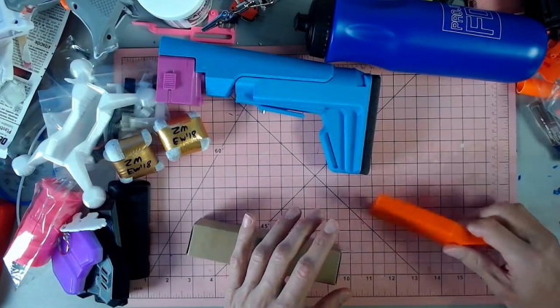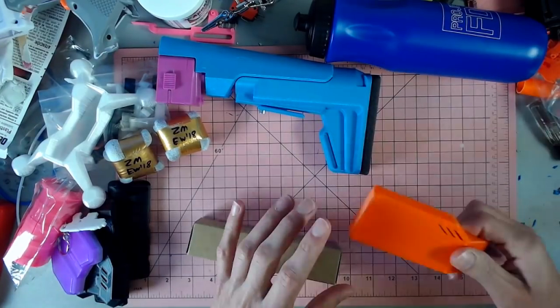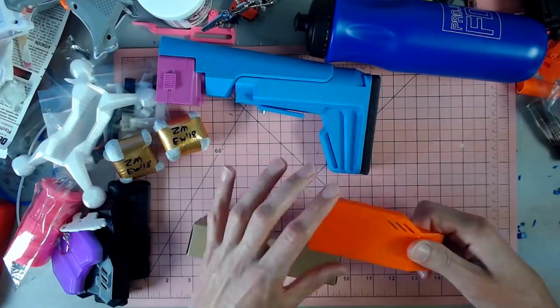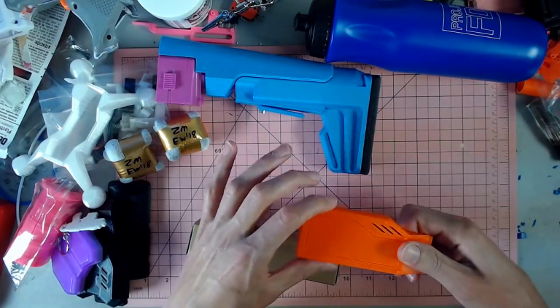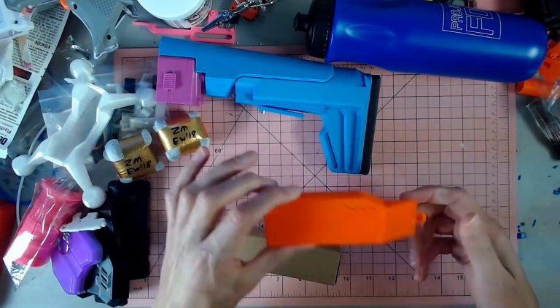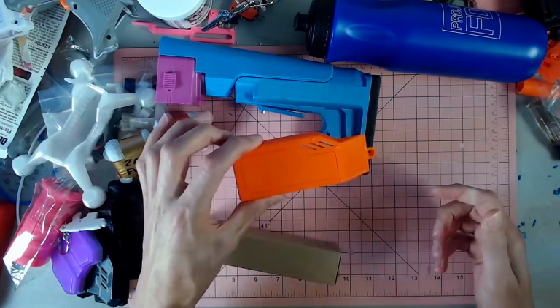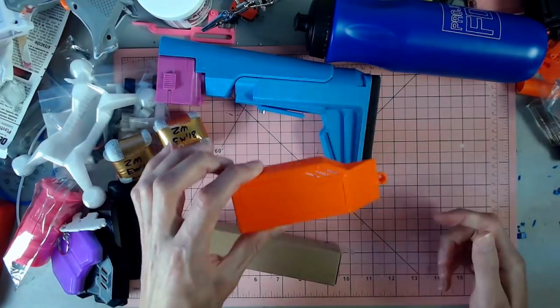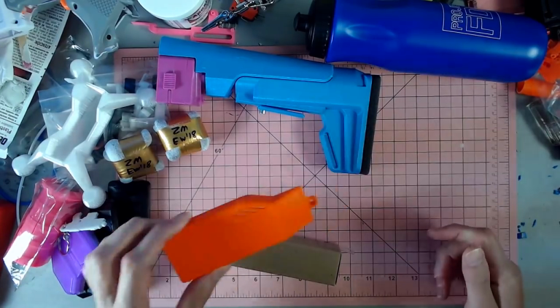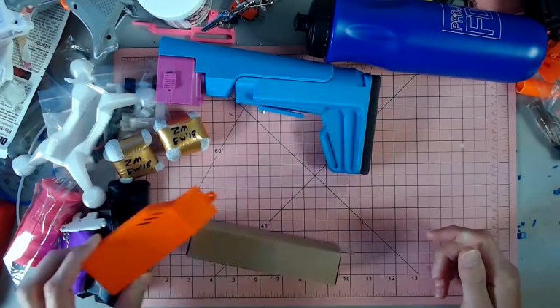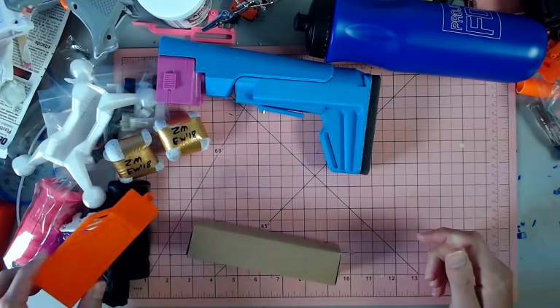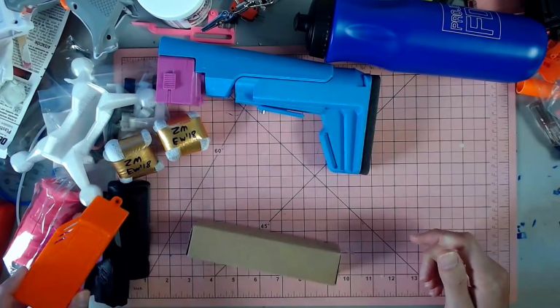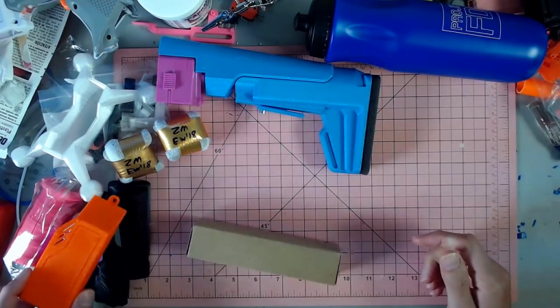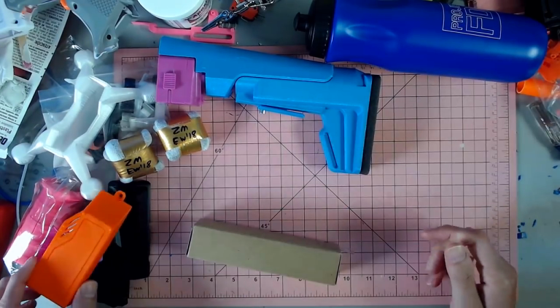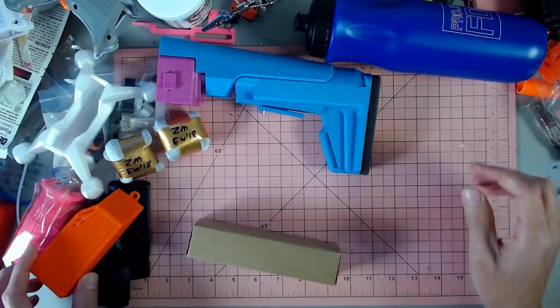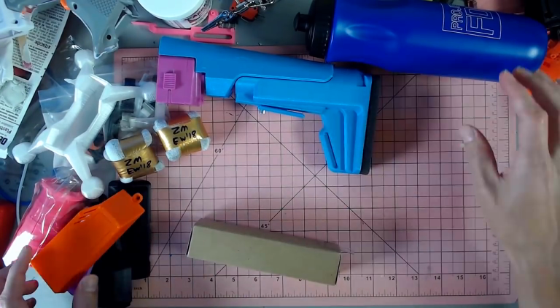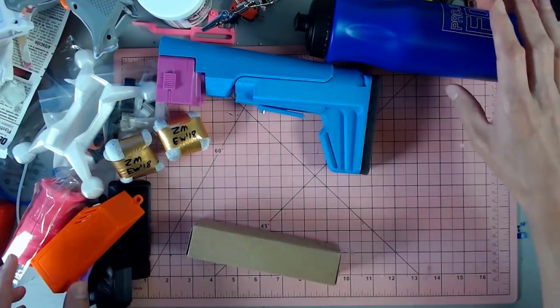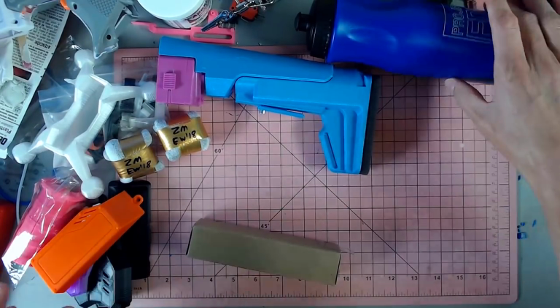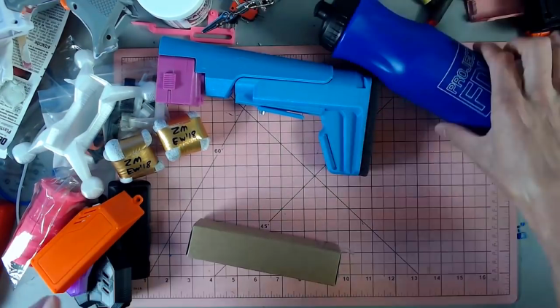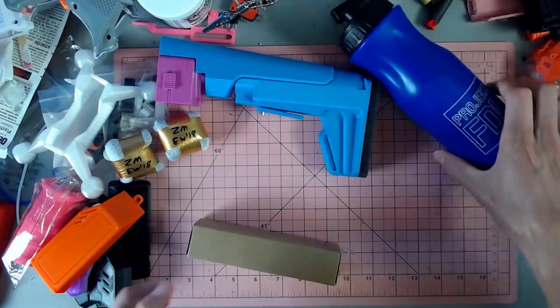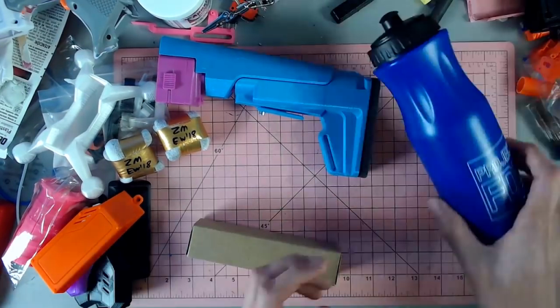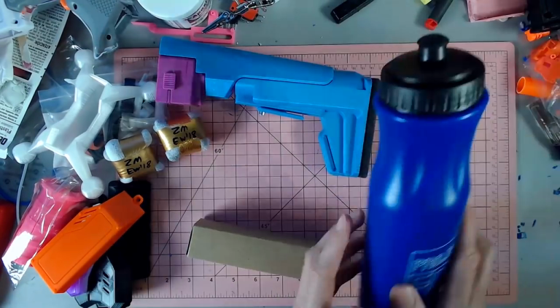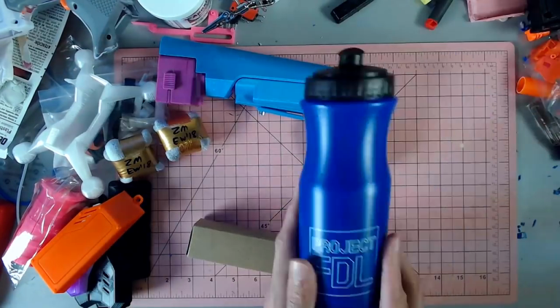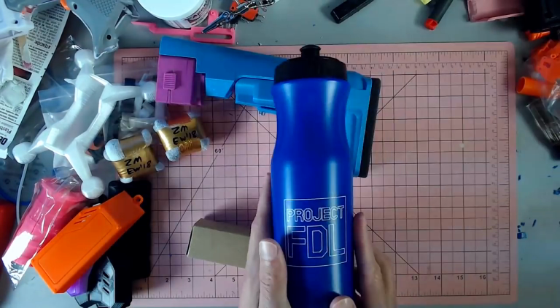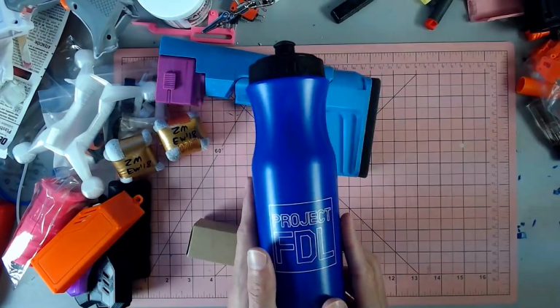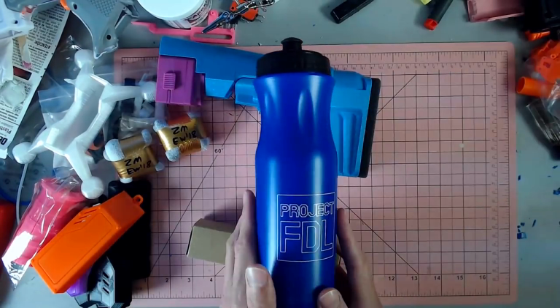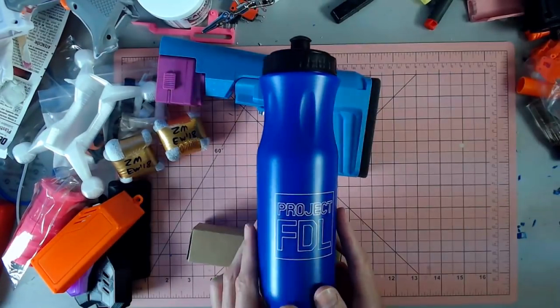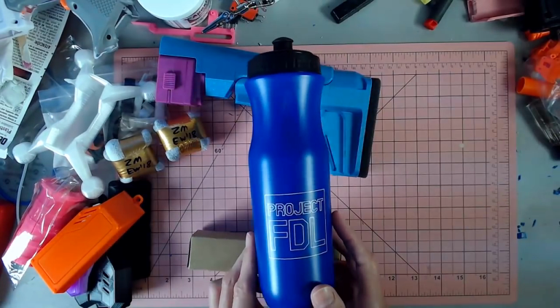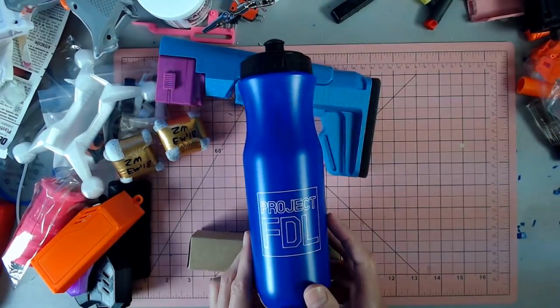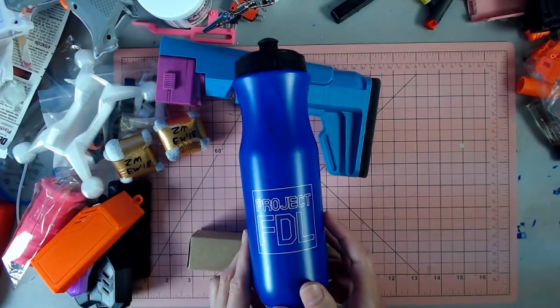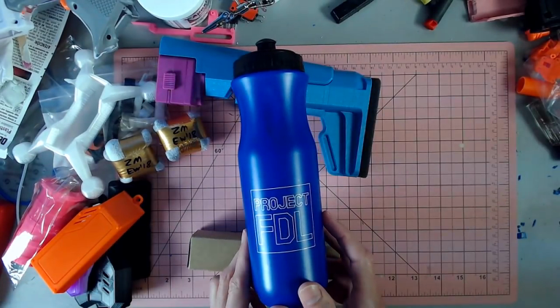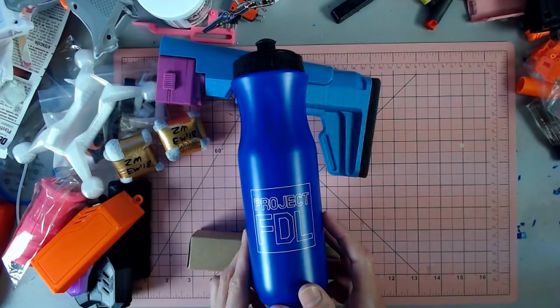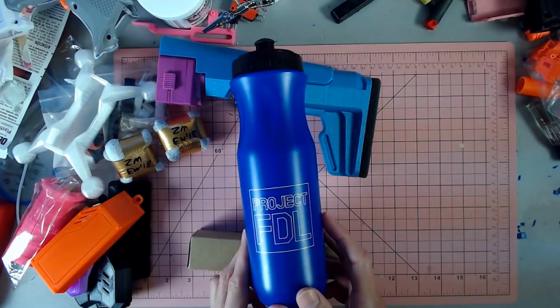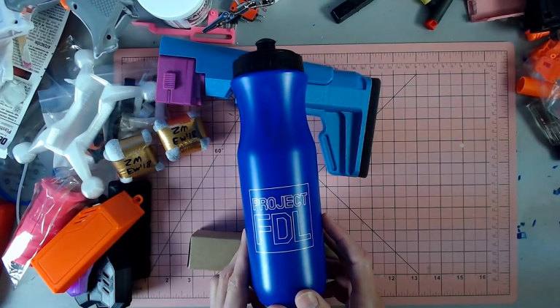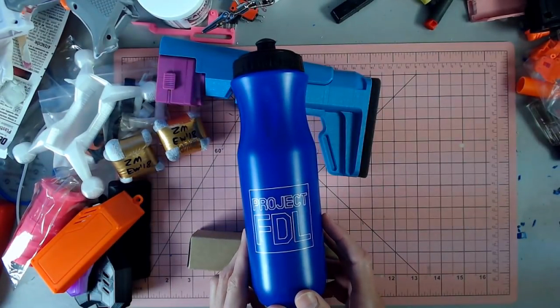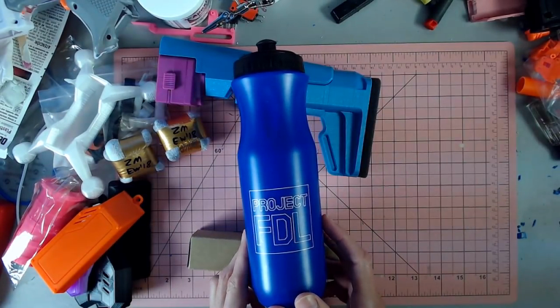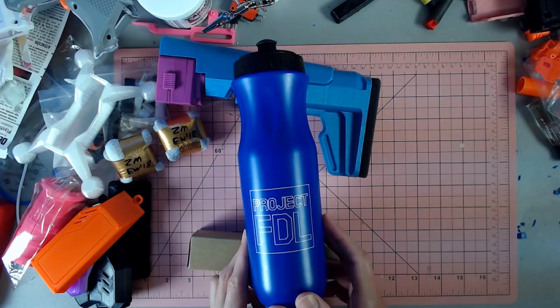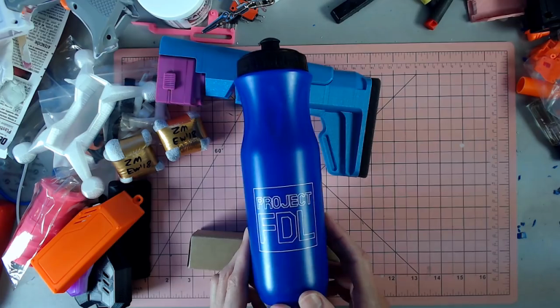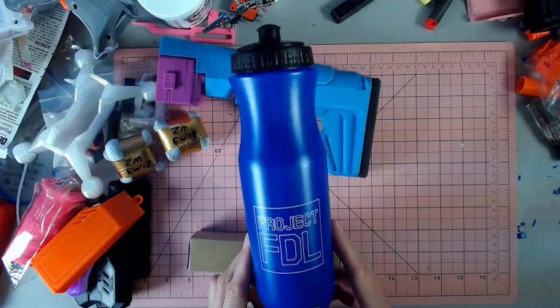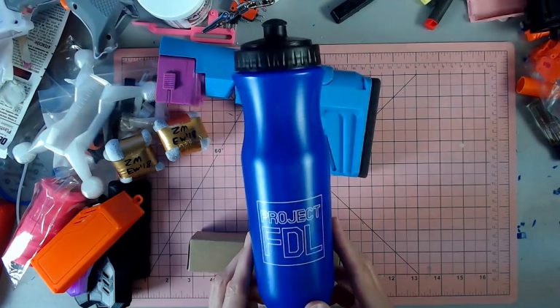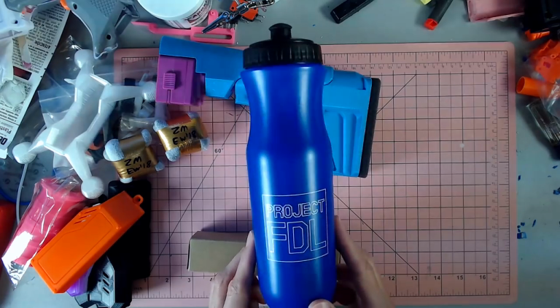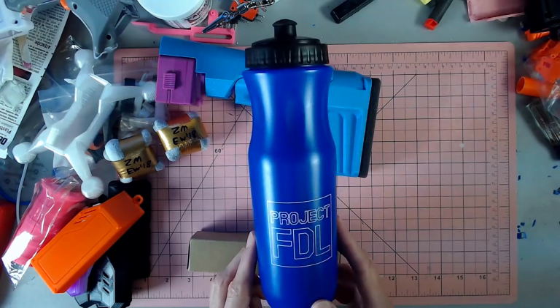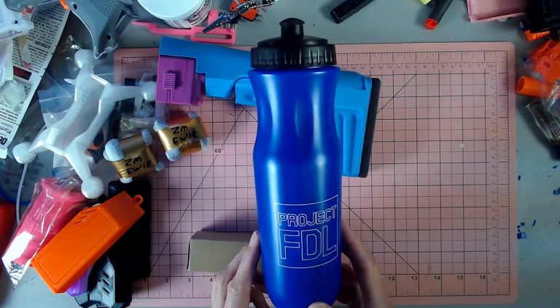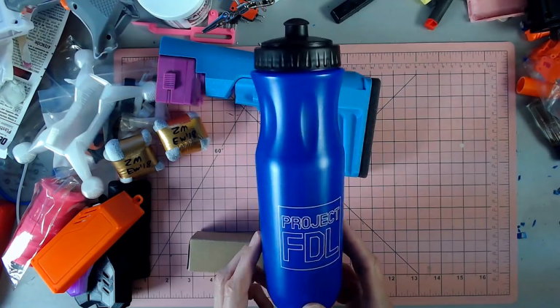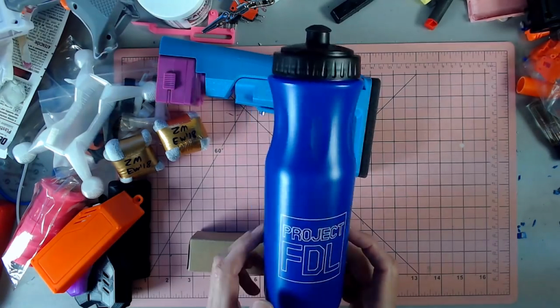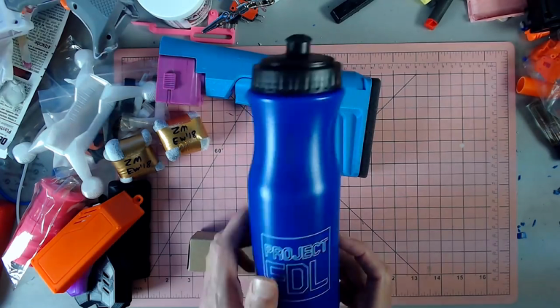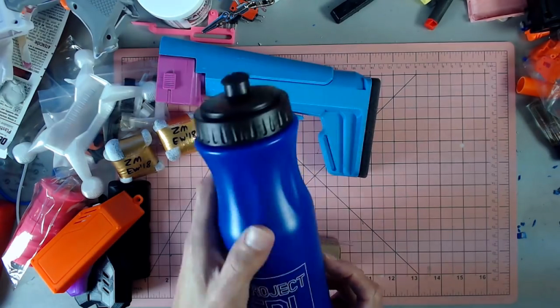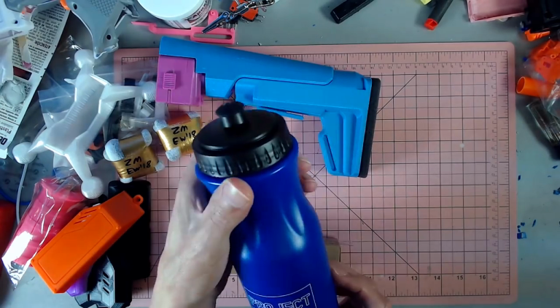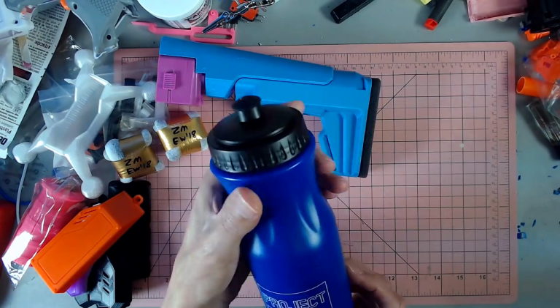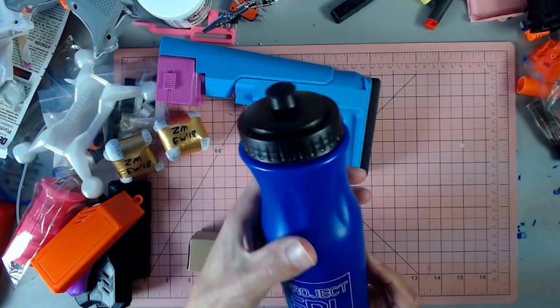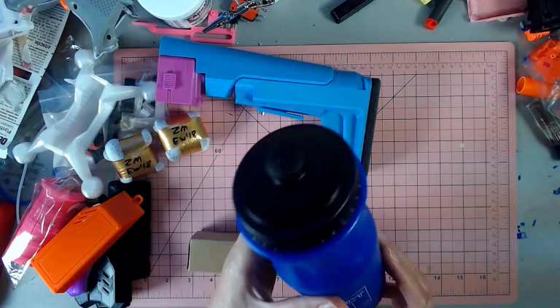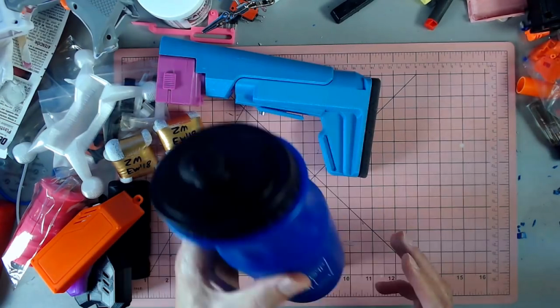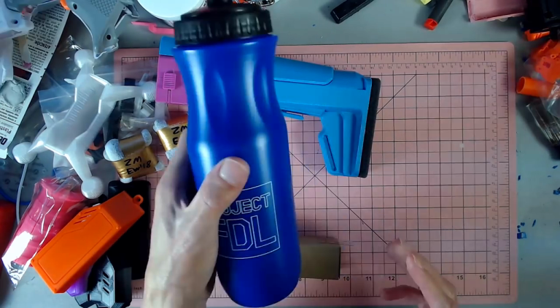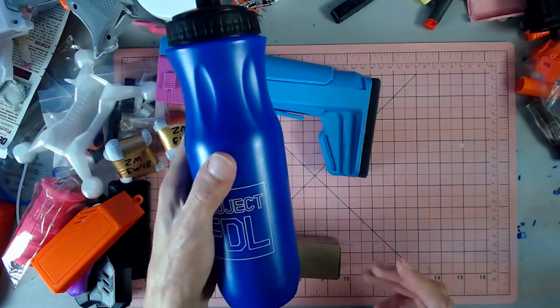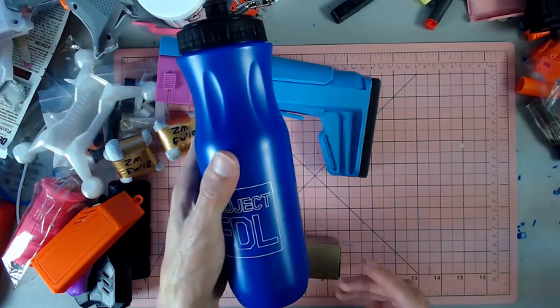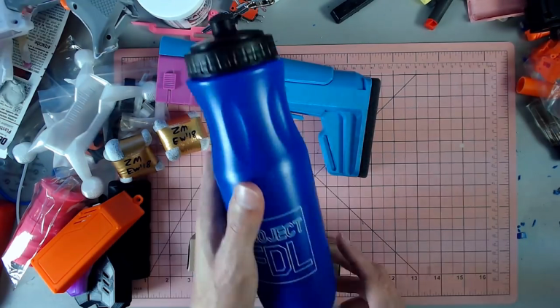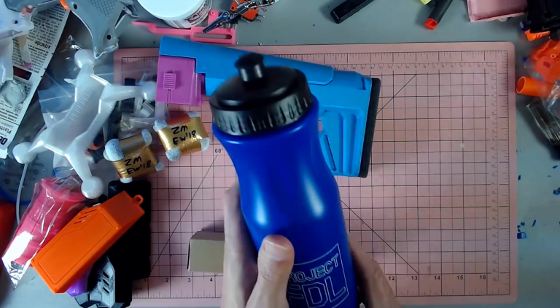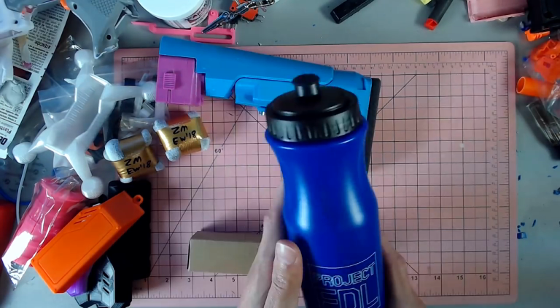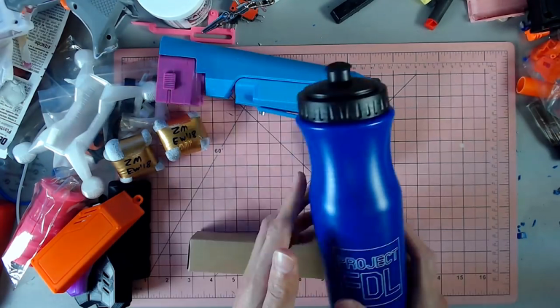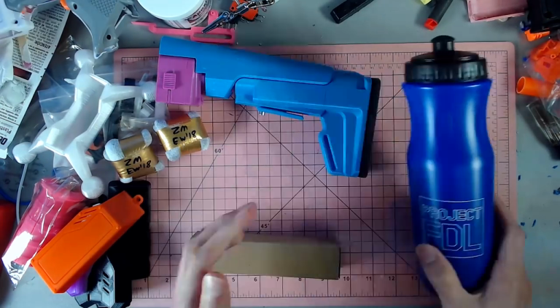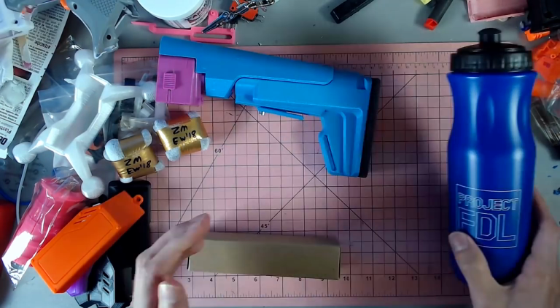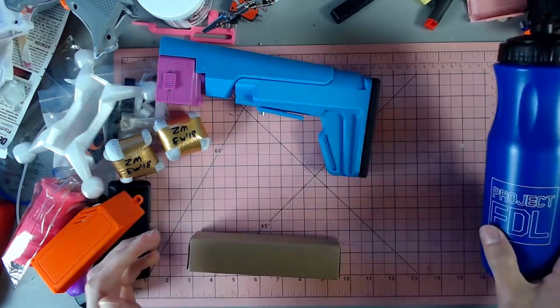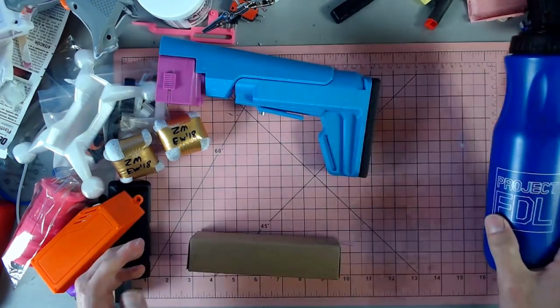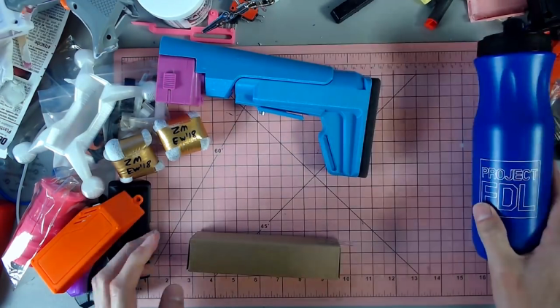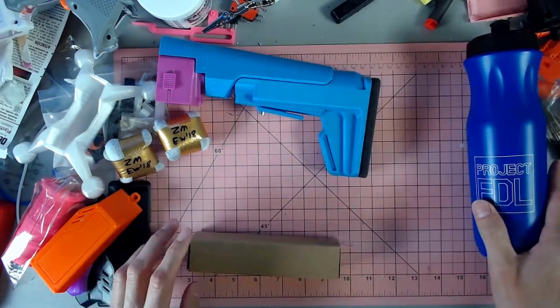Another Grihas Gear battery tray. Project FDL water bottle, which is kind of sweet. I will definitely look forward to using that.